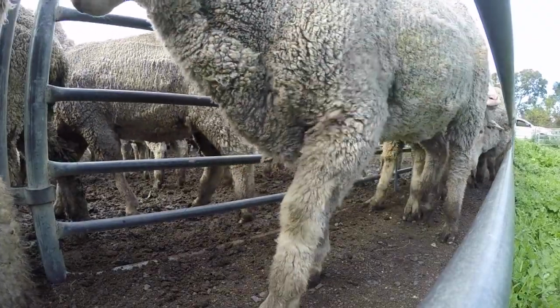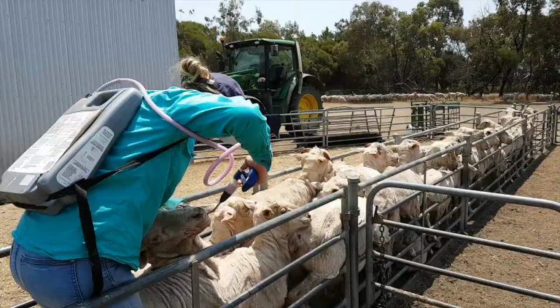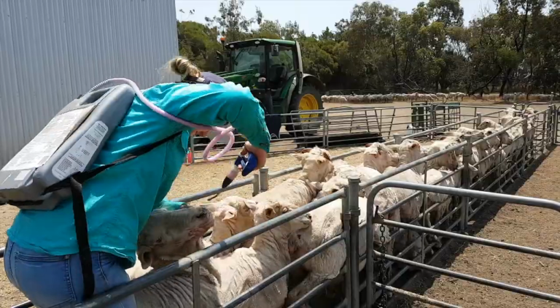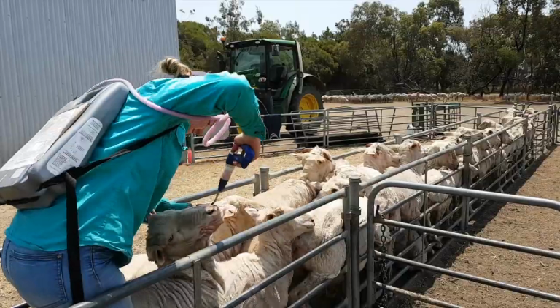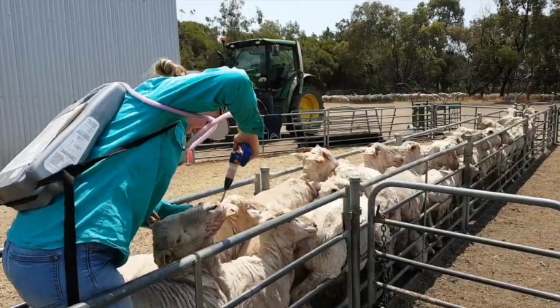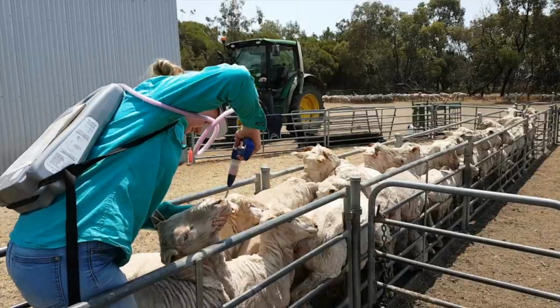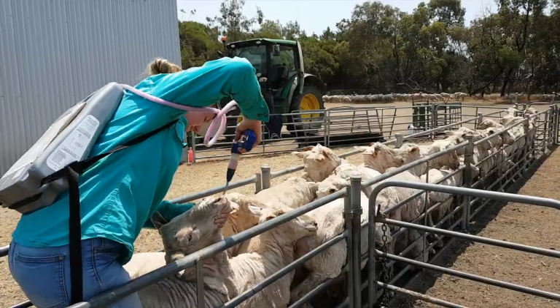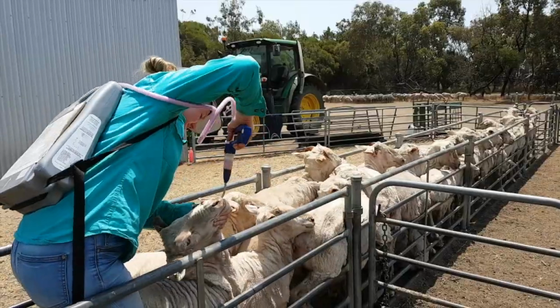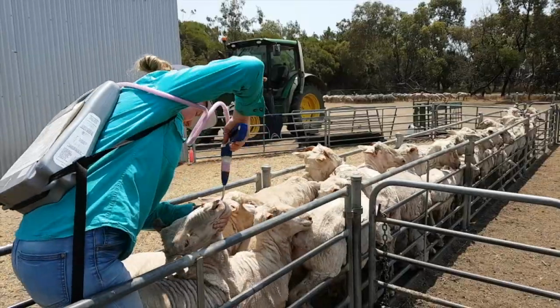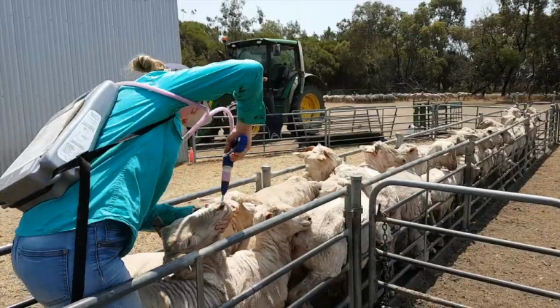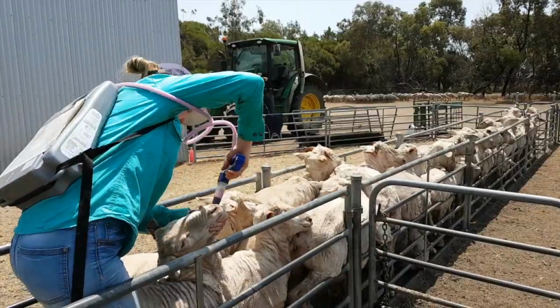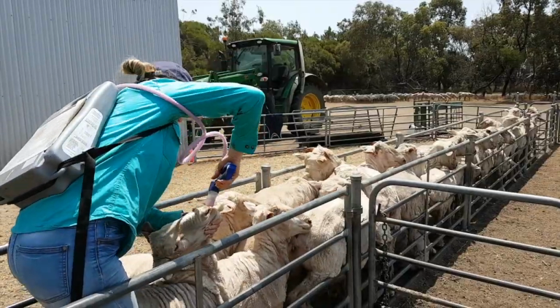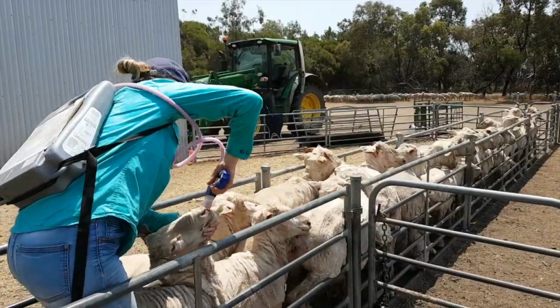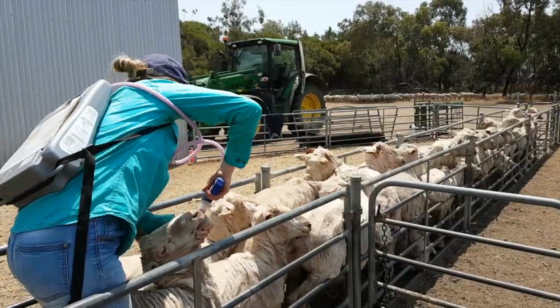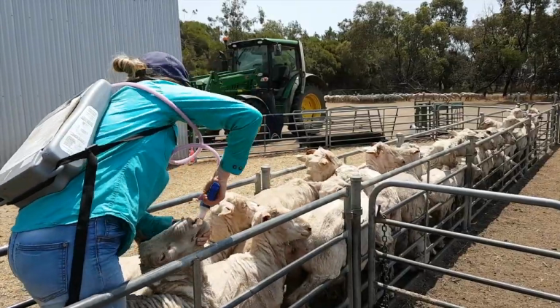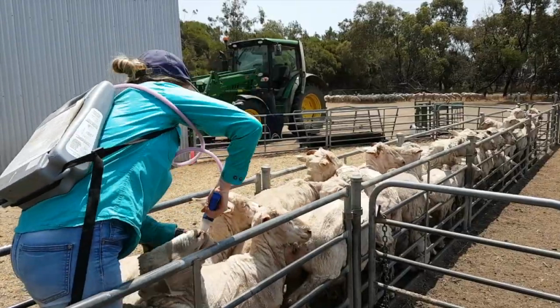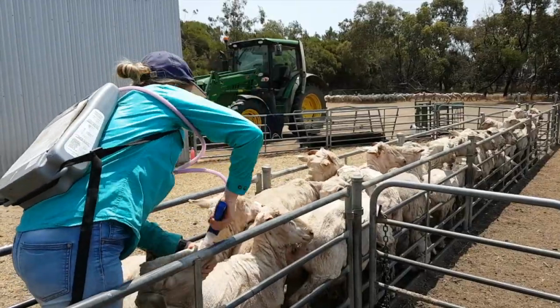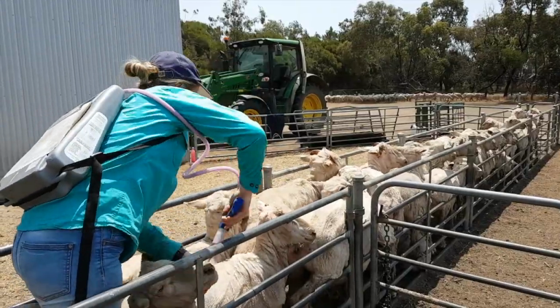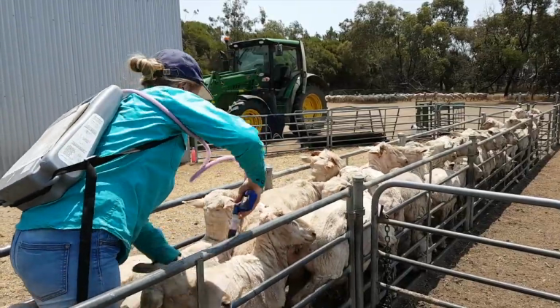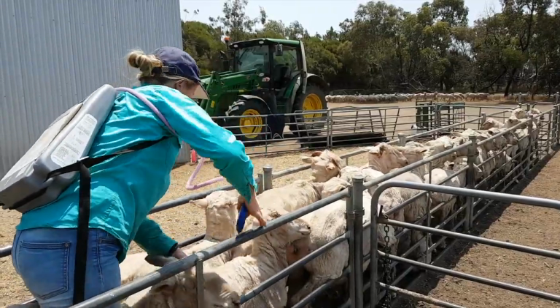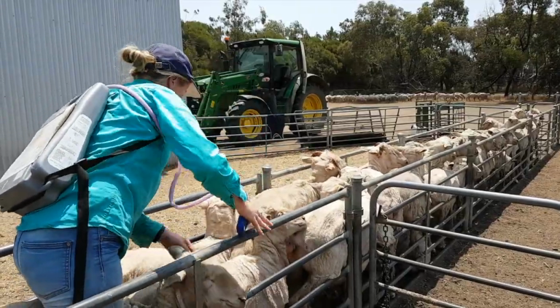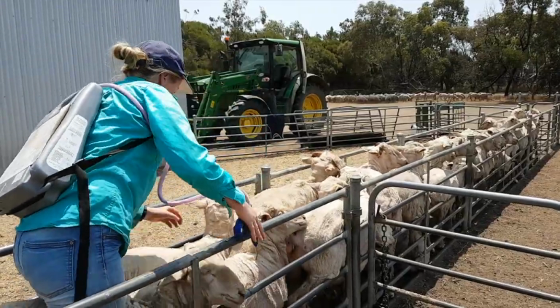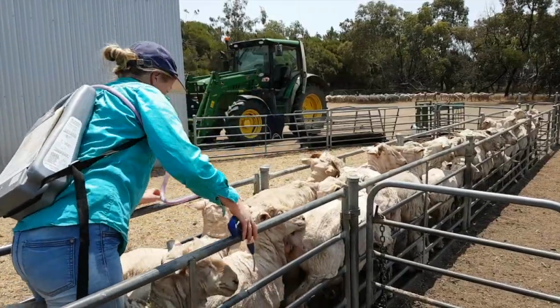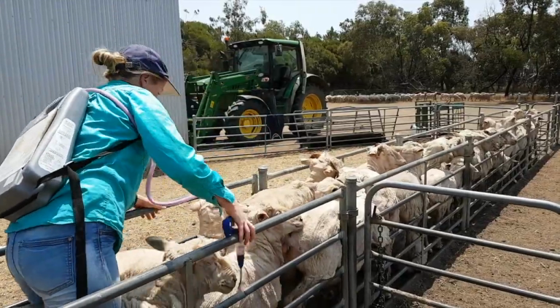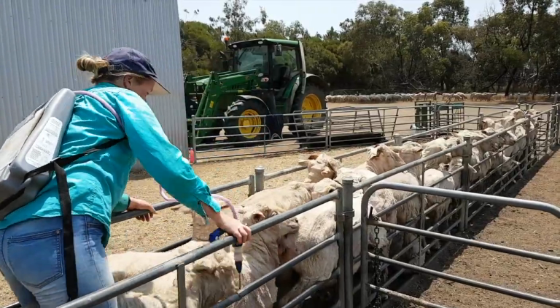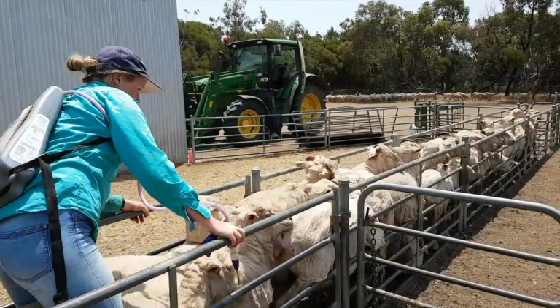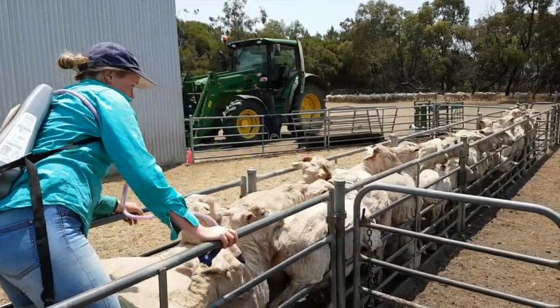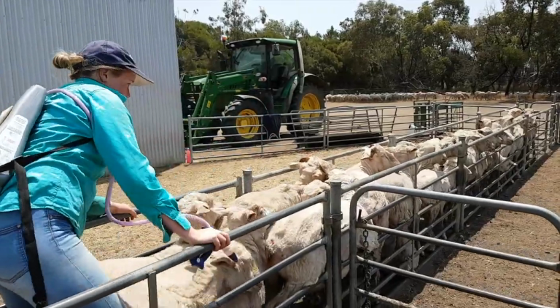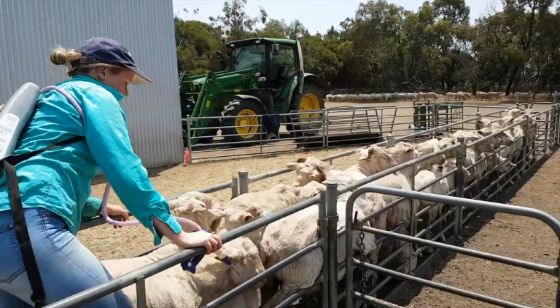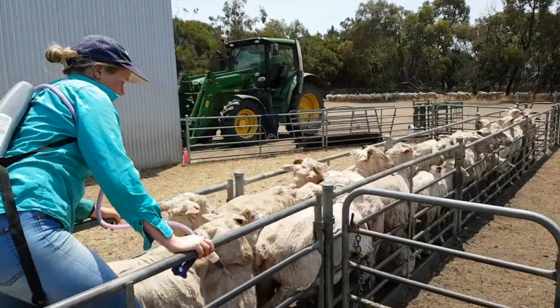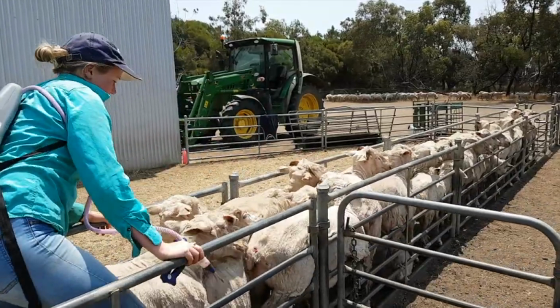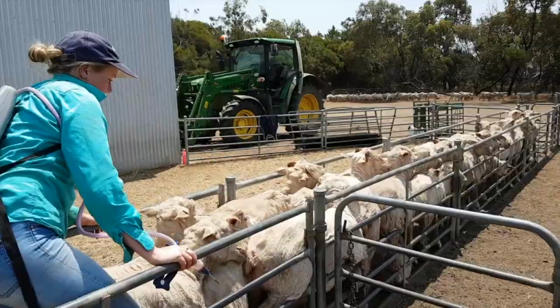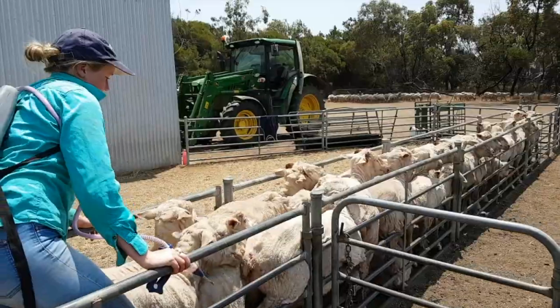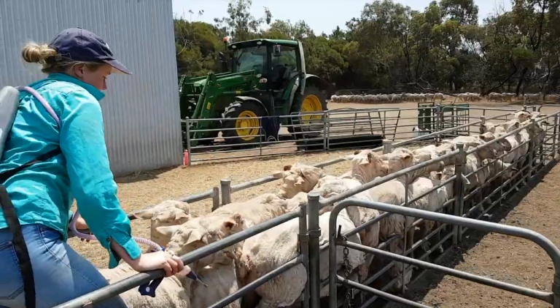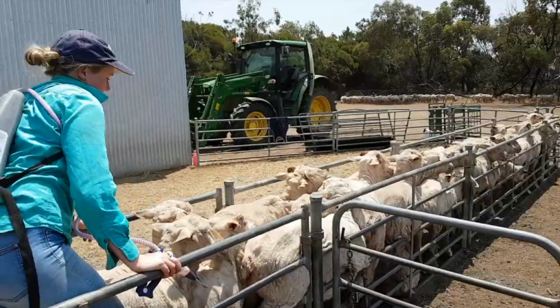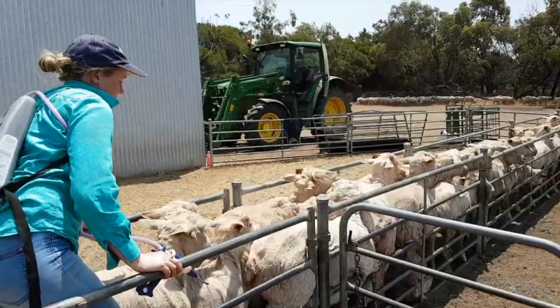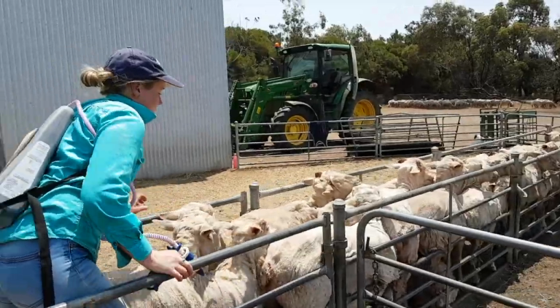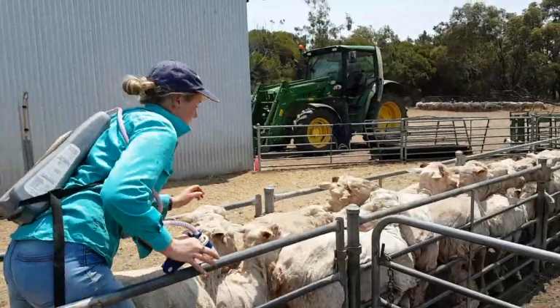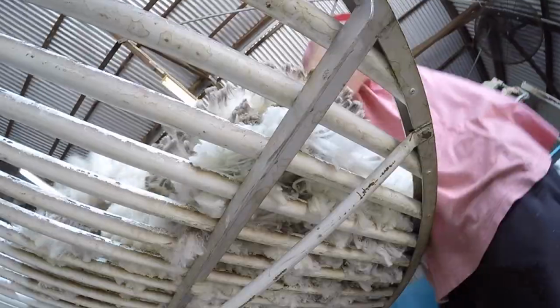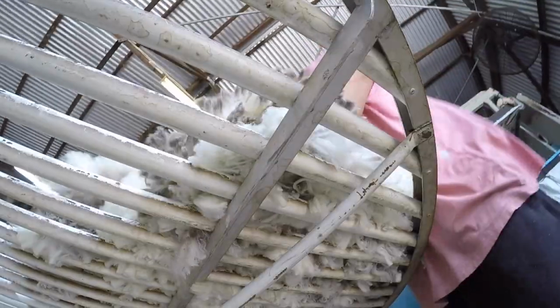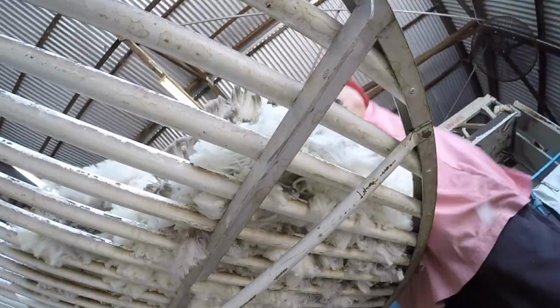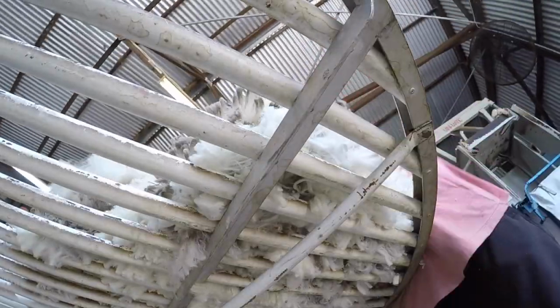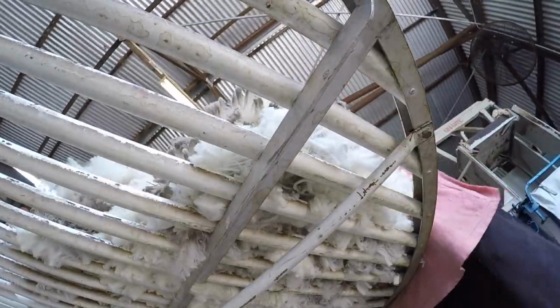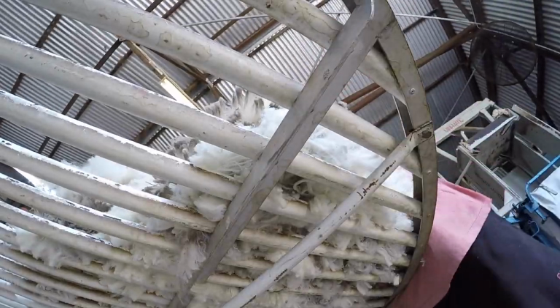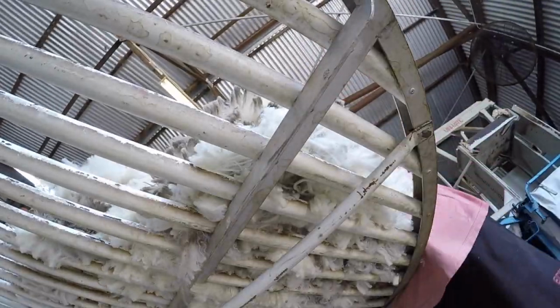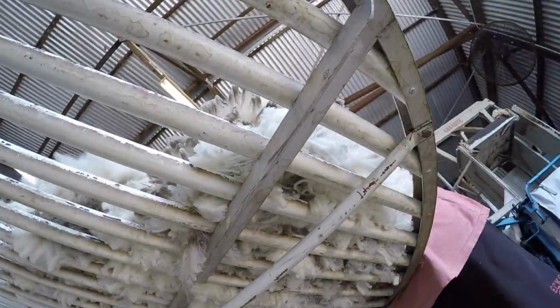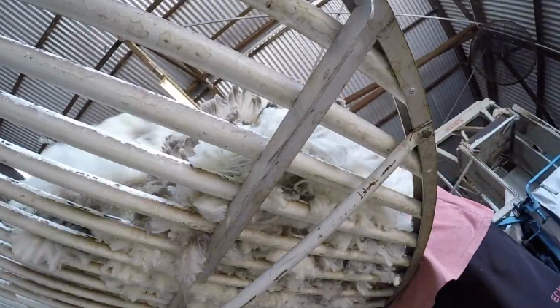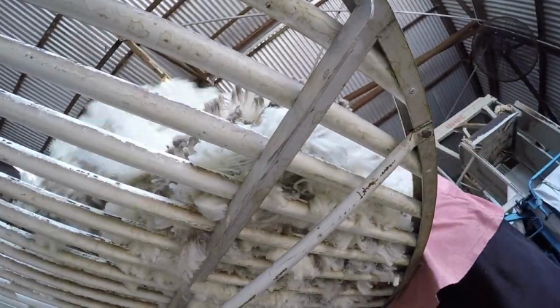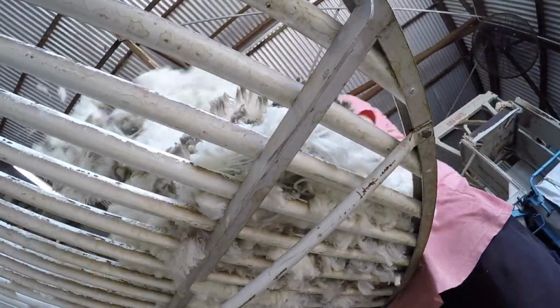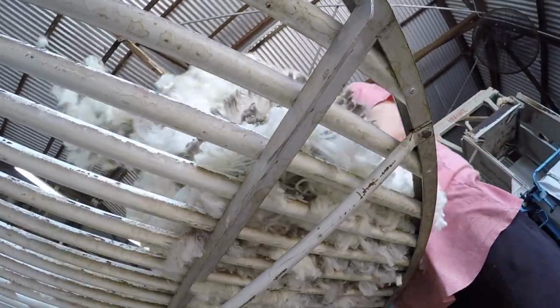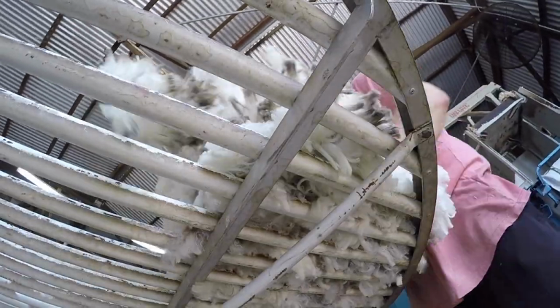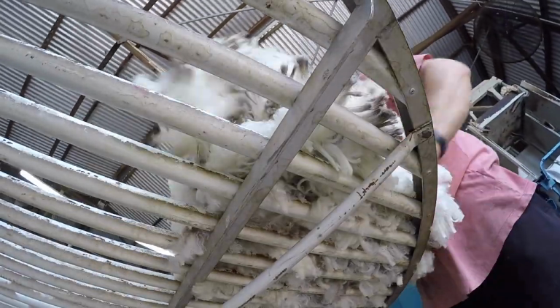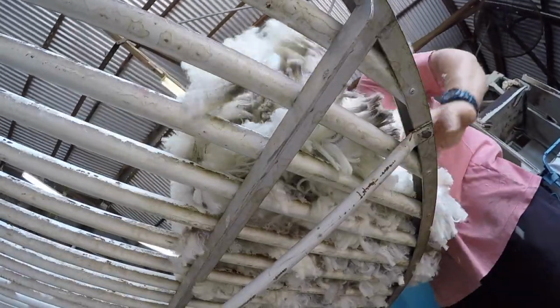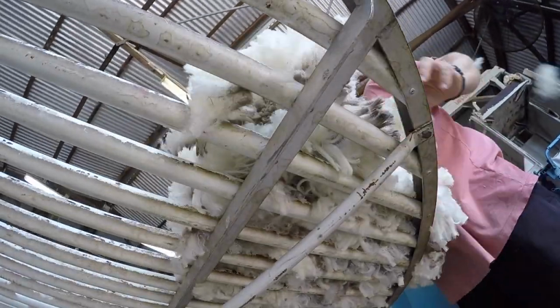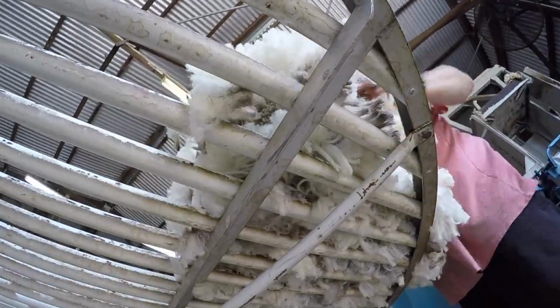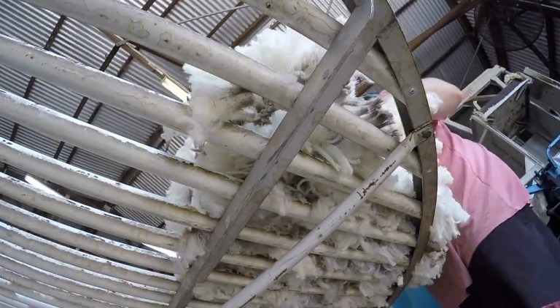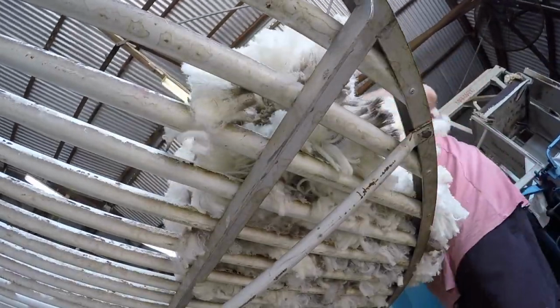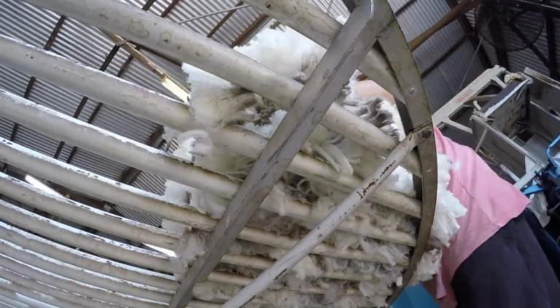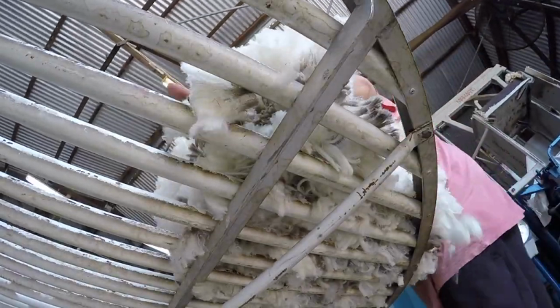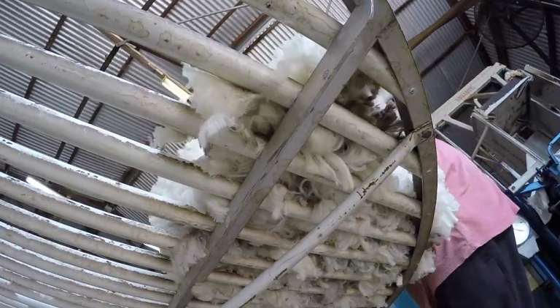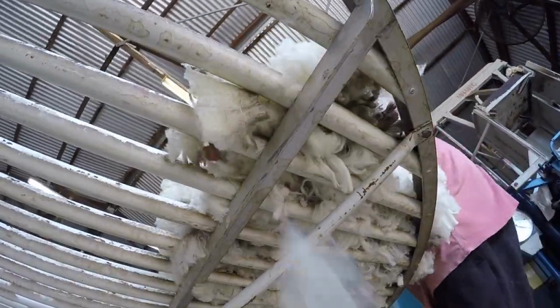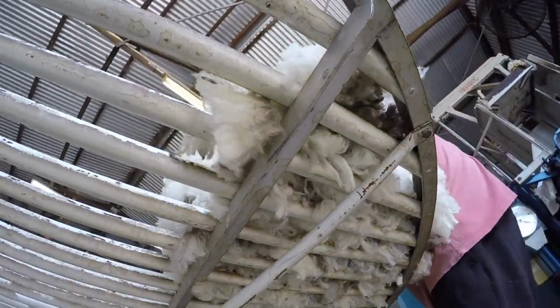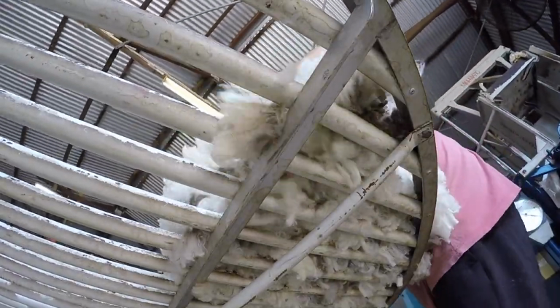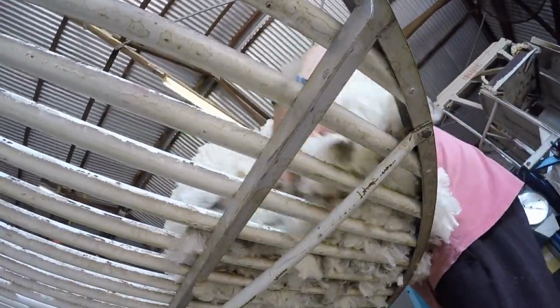Precision drenching and matching lambs to their dams, as well as collecting data on lambing and pregnancy scanning, just to name a few.